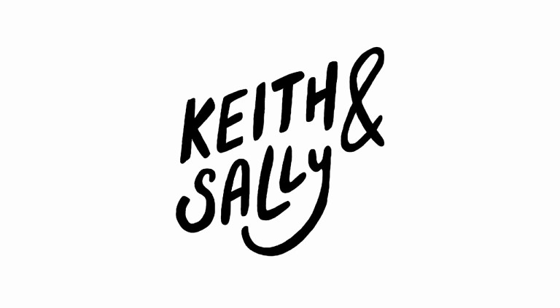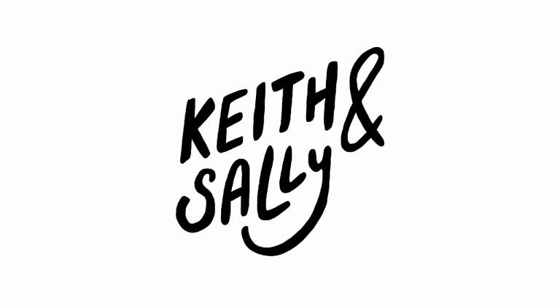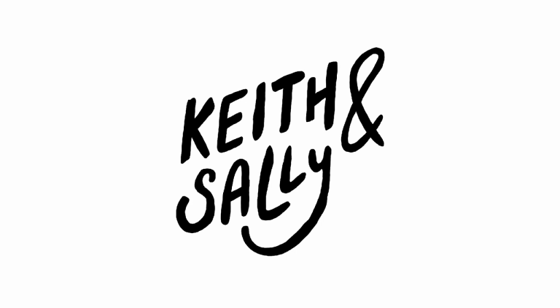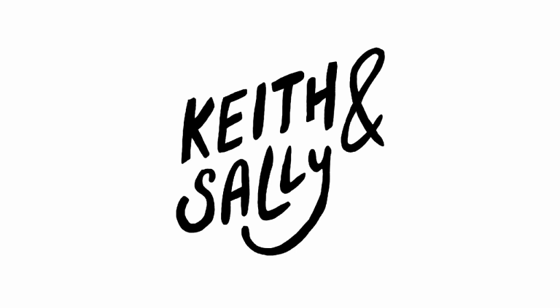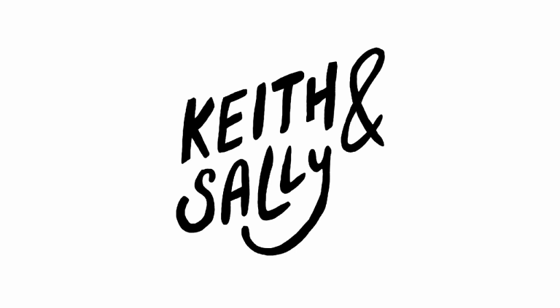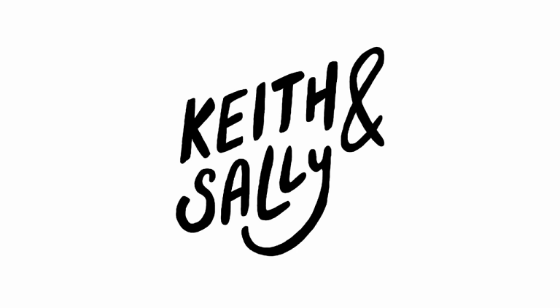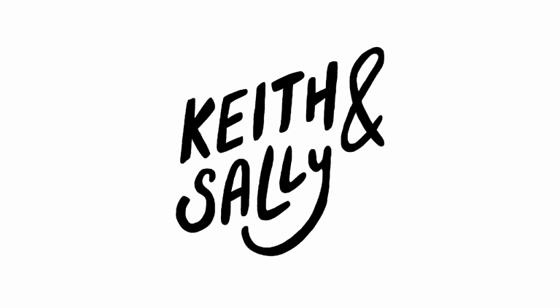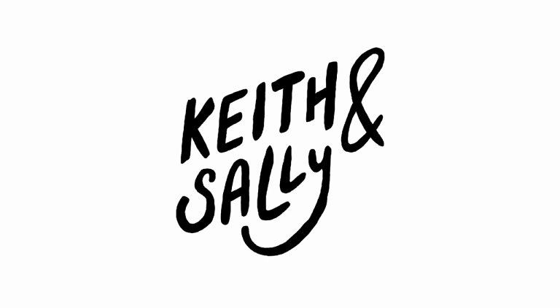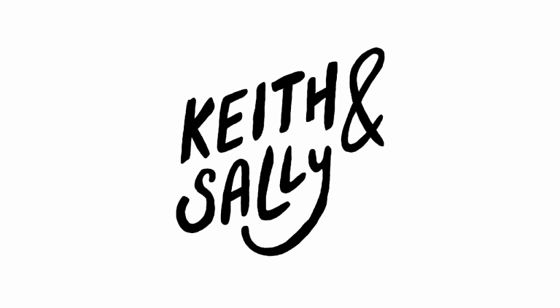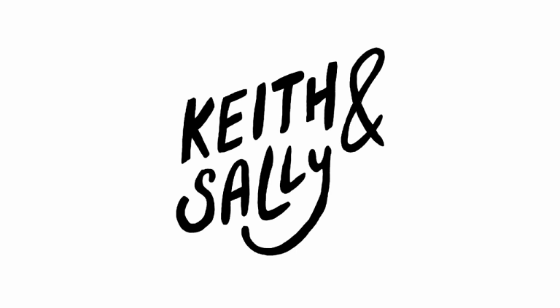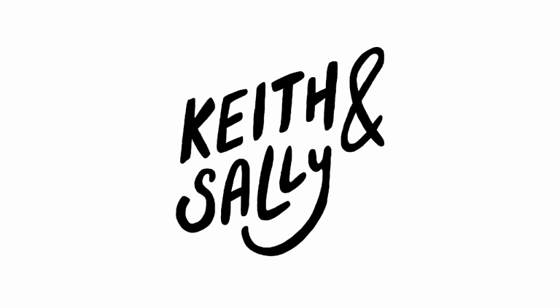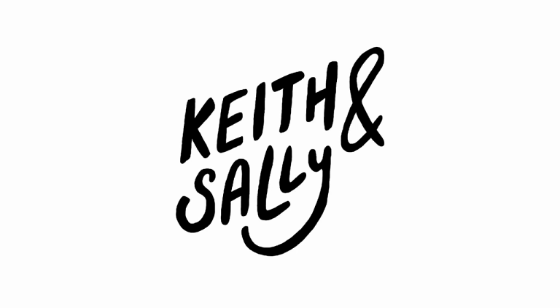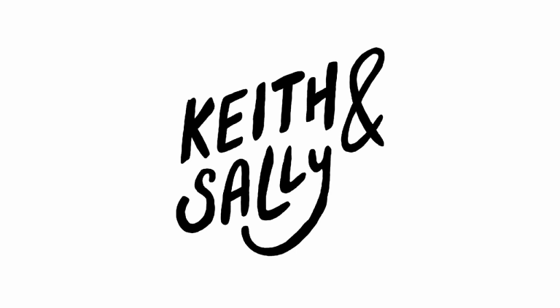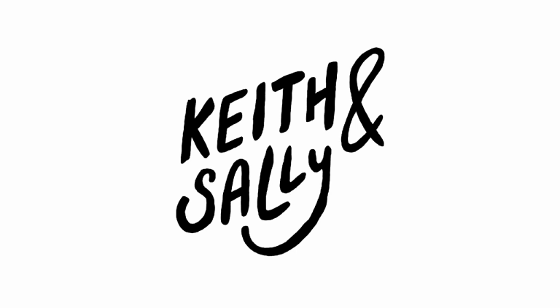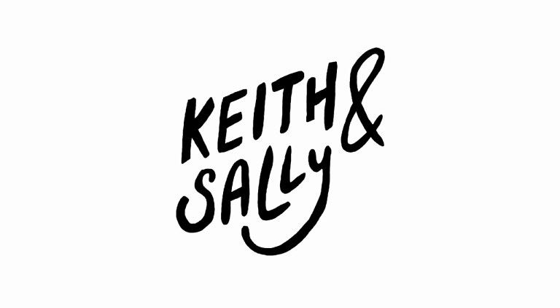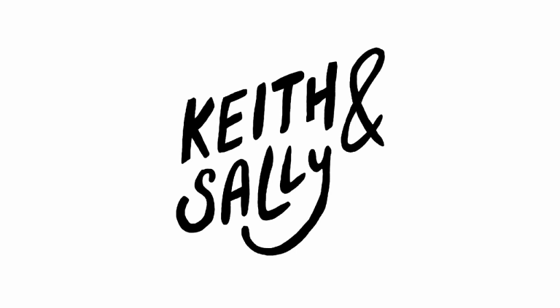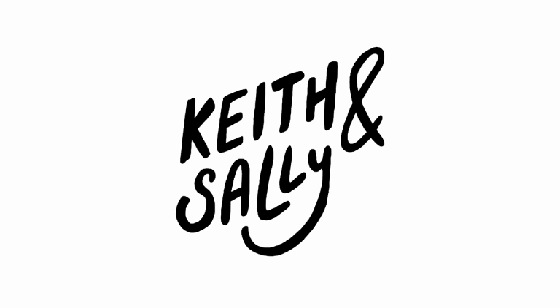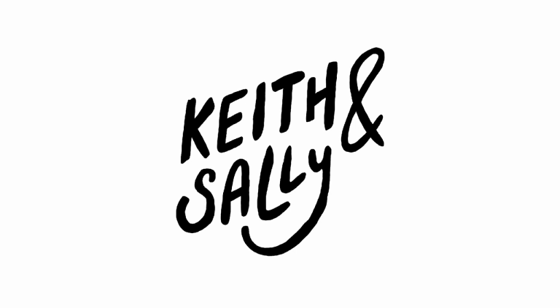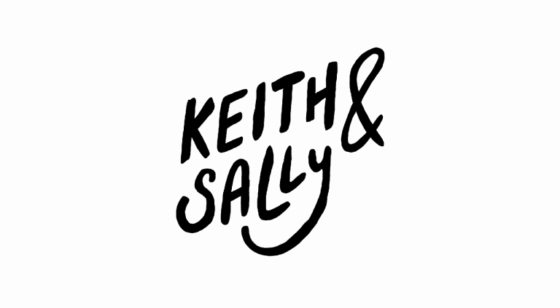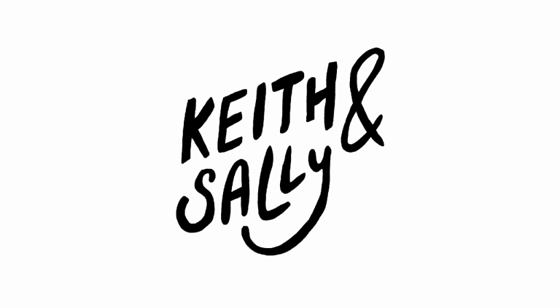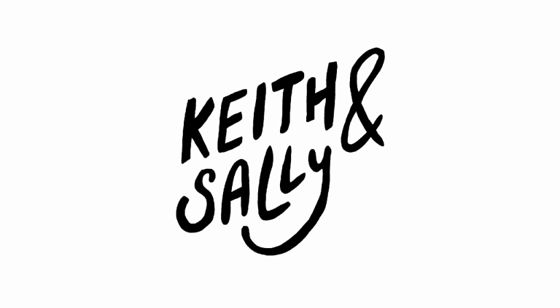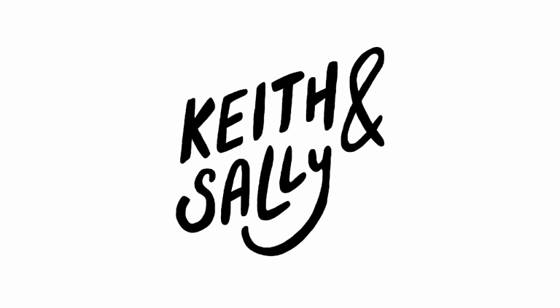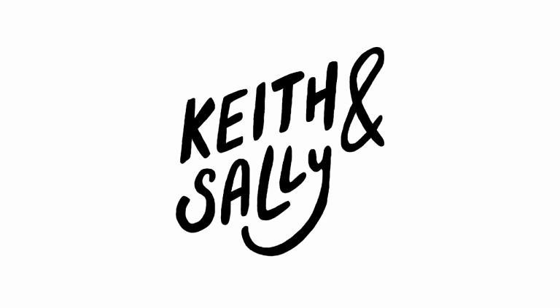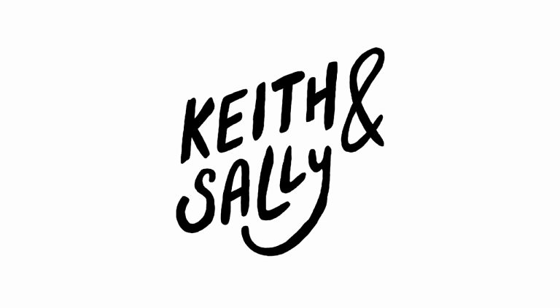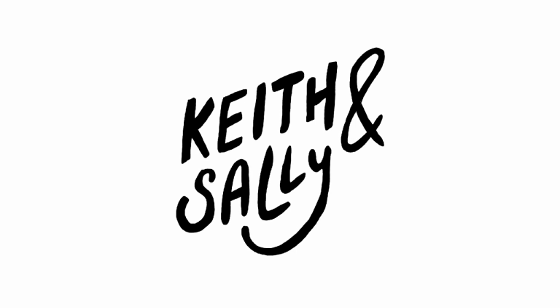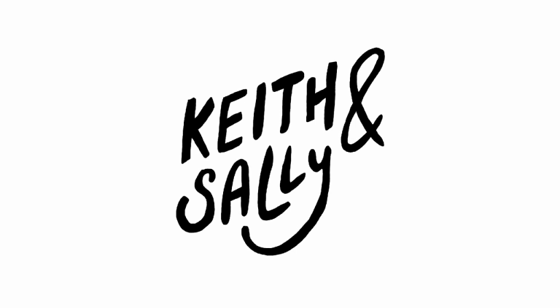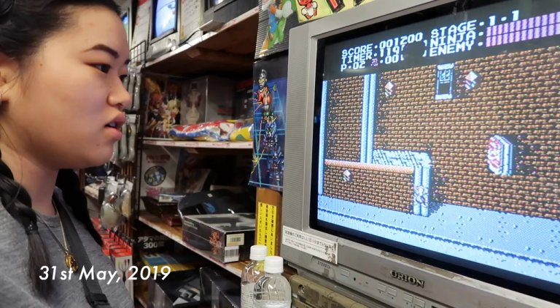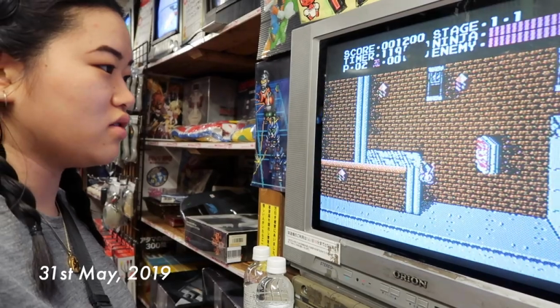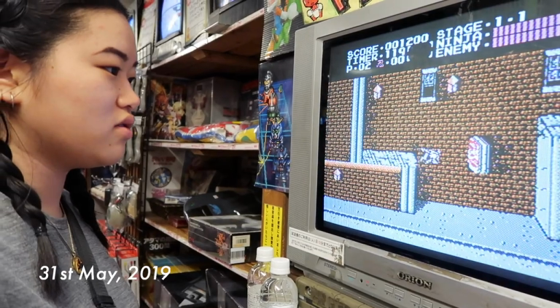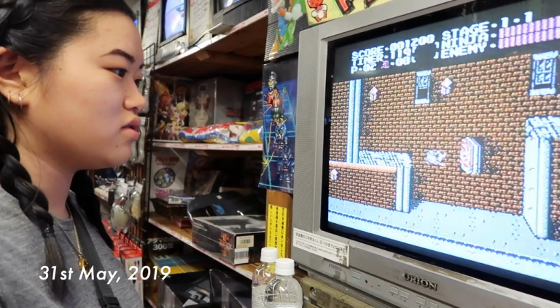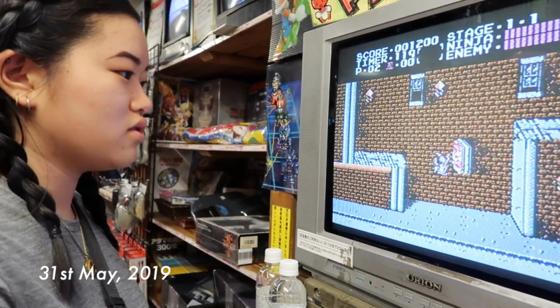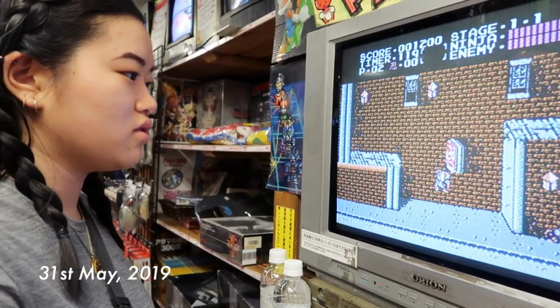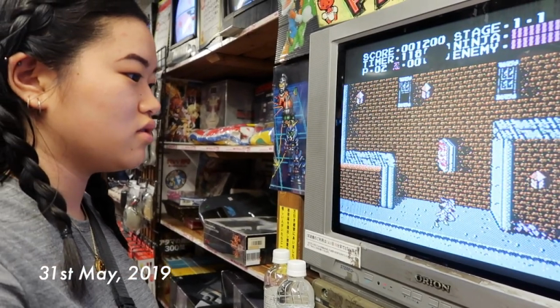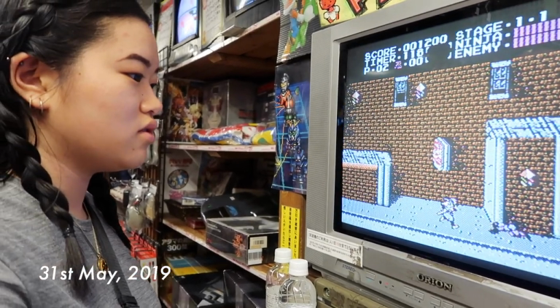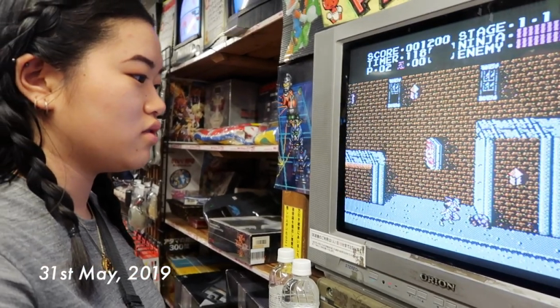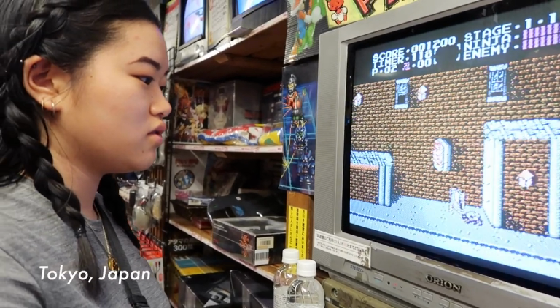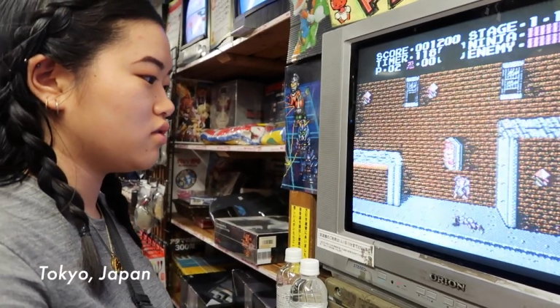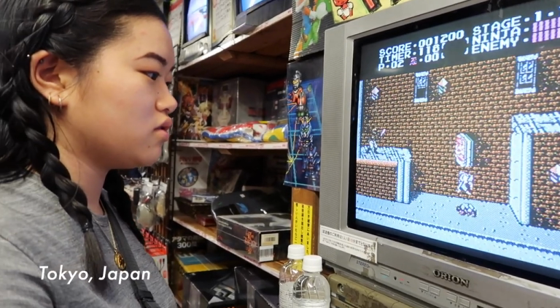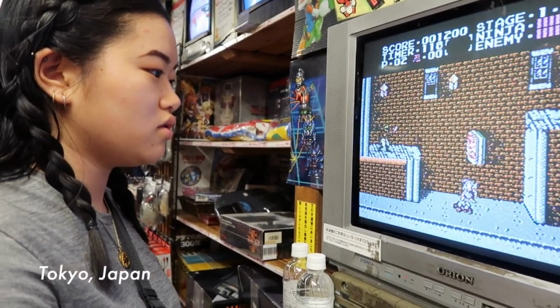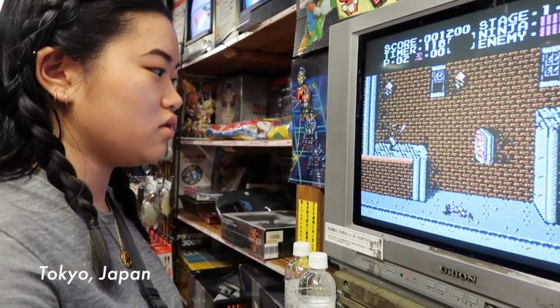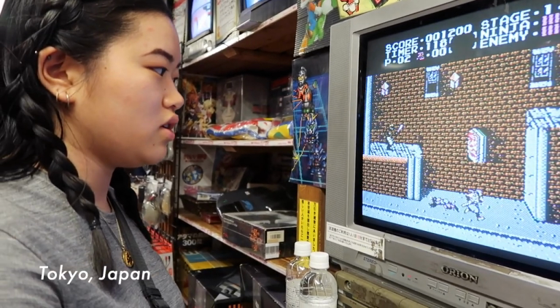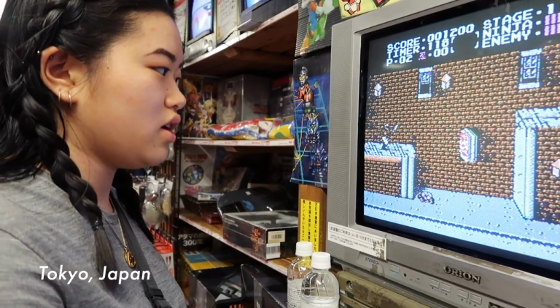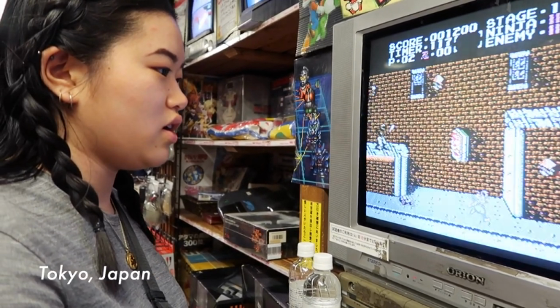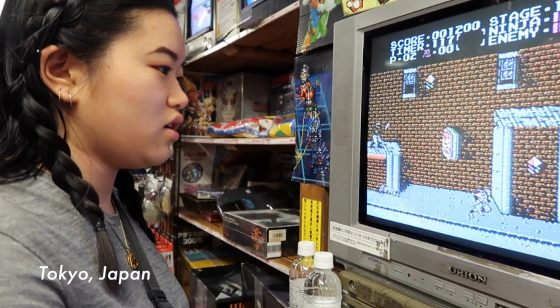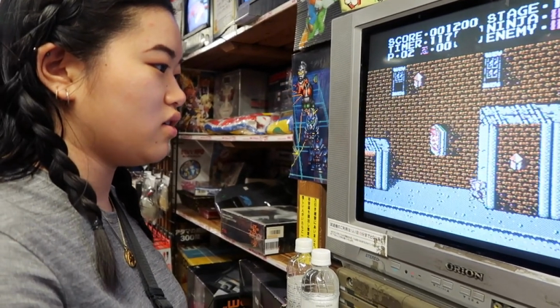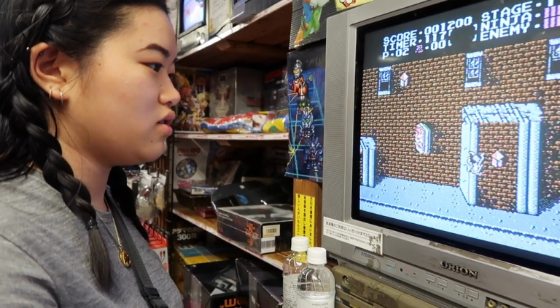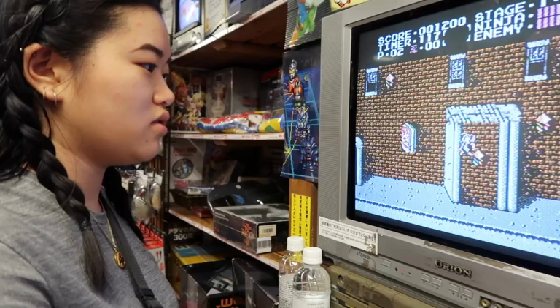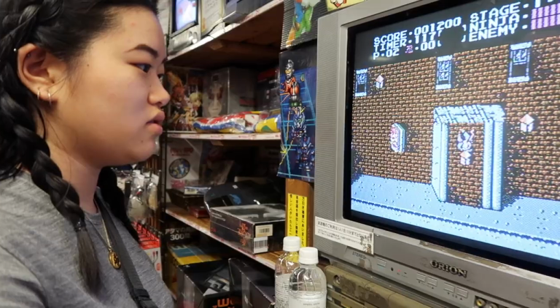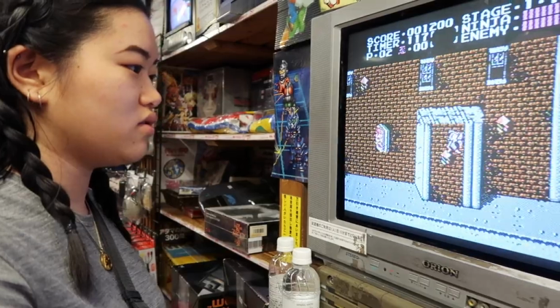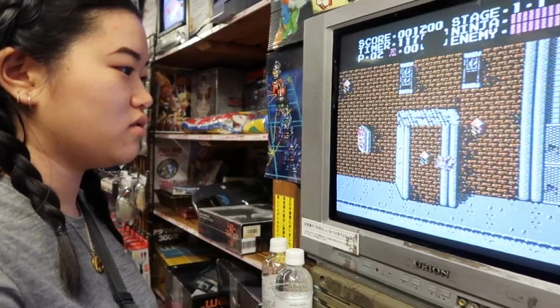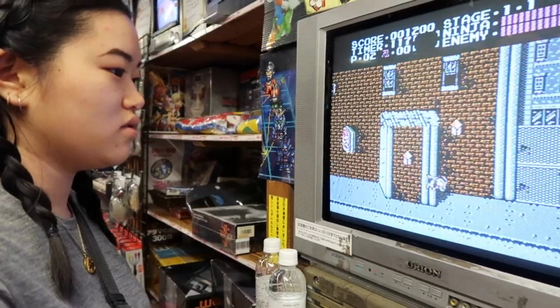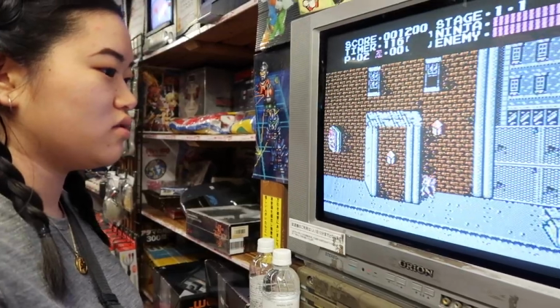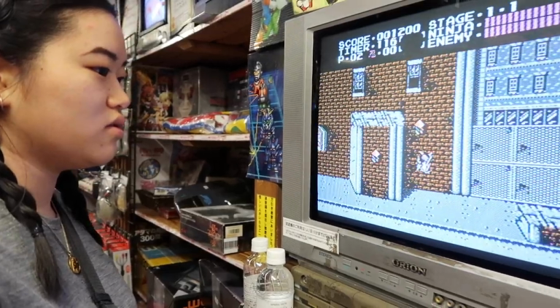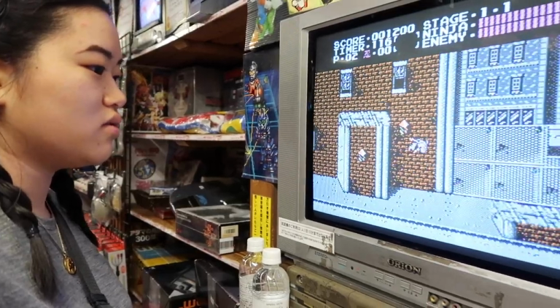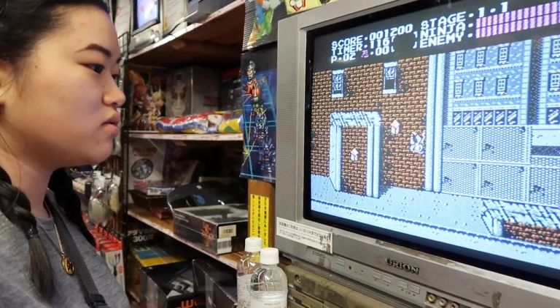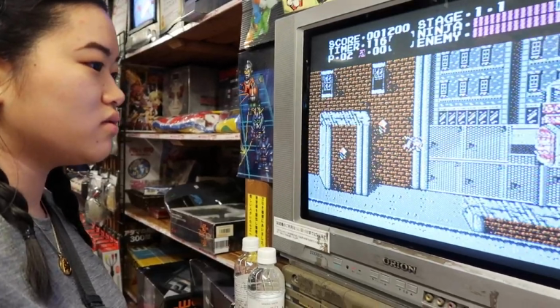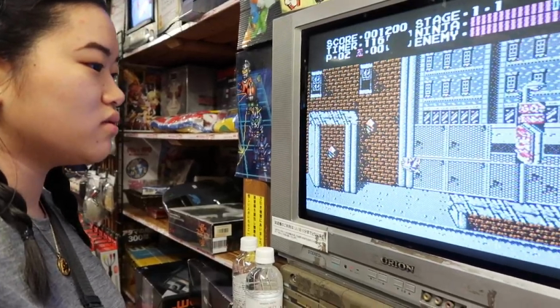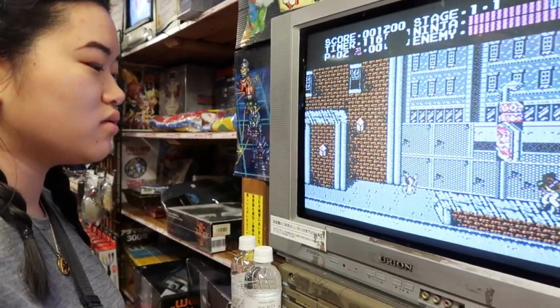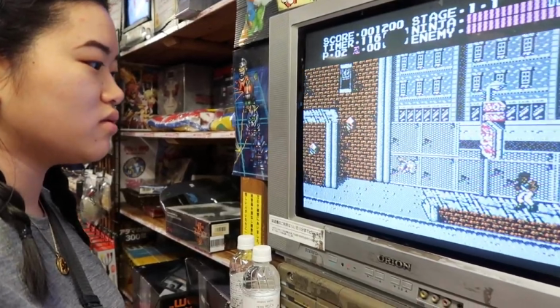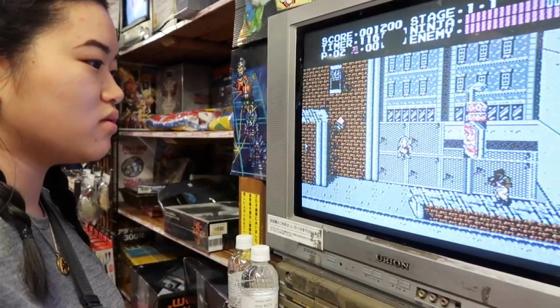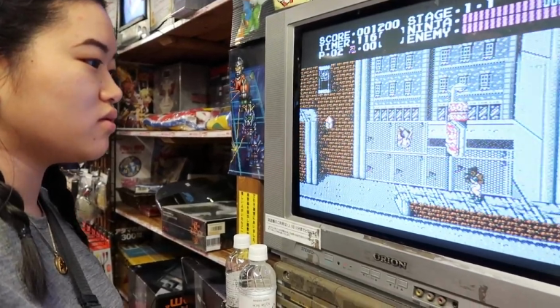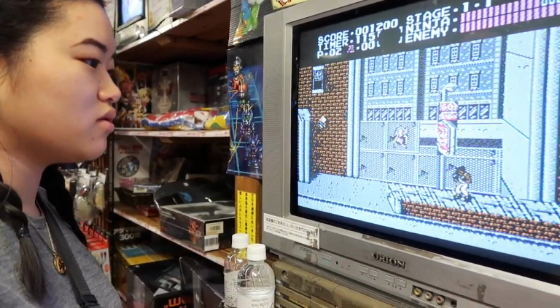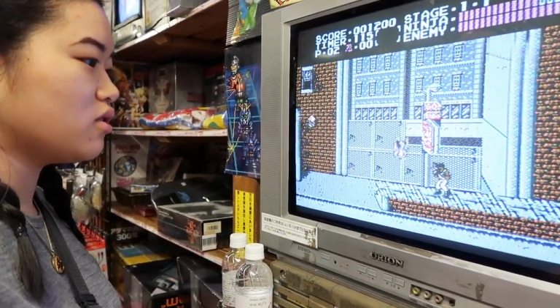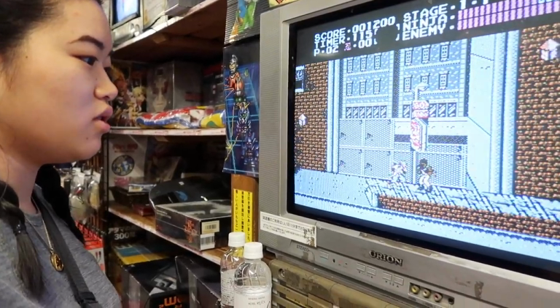This funky store is called Super Potato — this is where there's all these old retro game consoles. And he's playing some game right now.